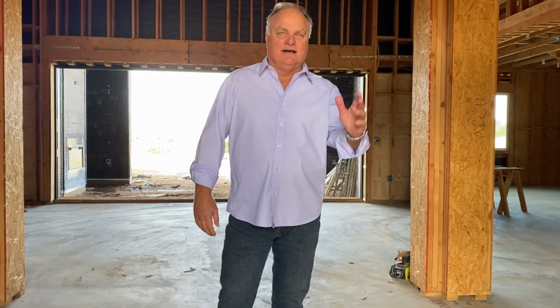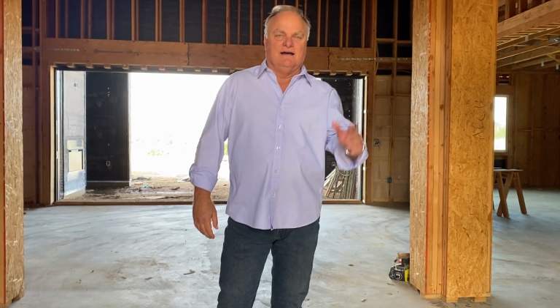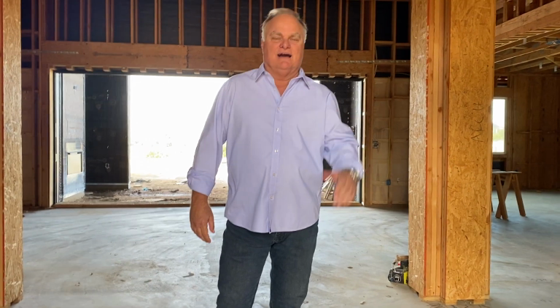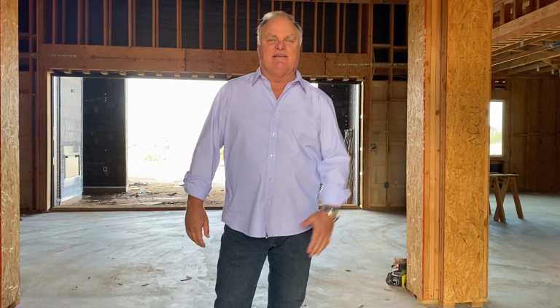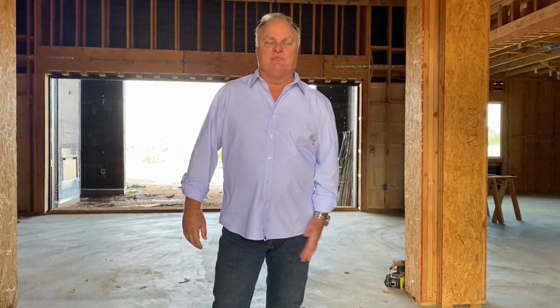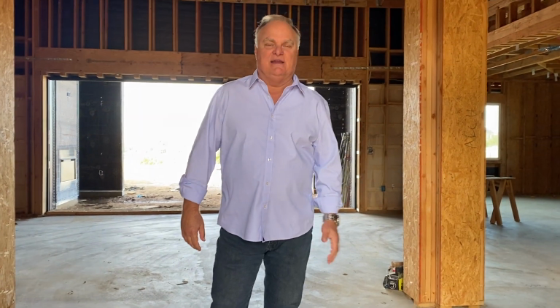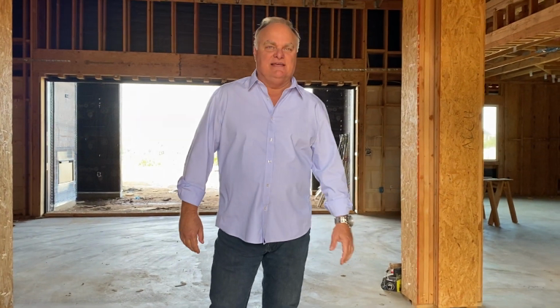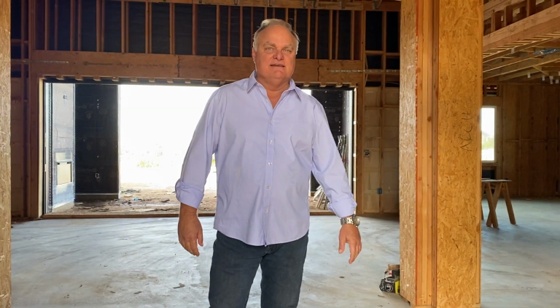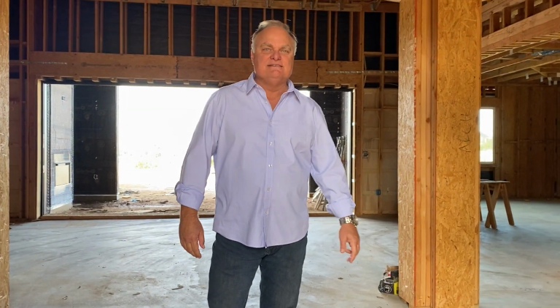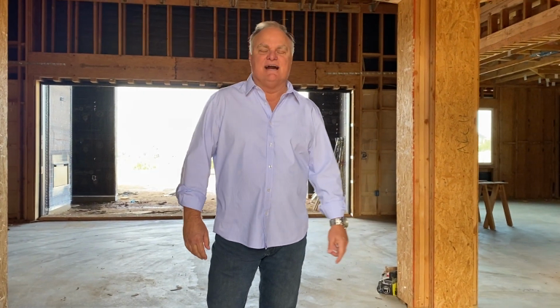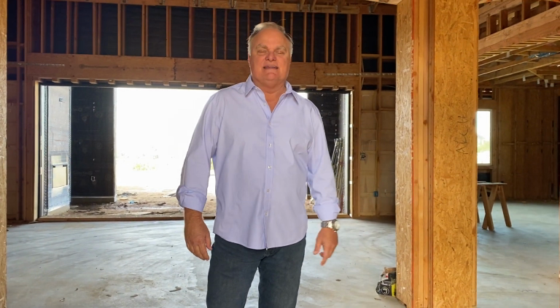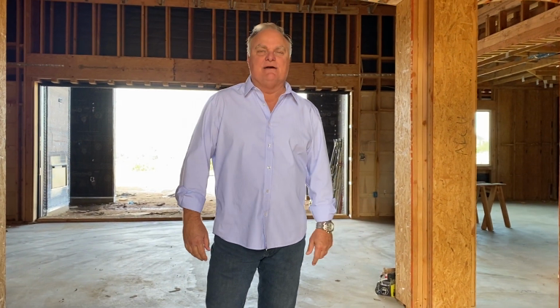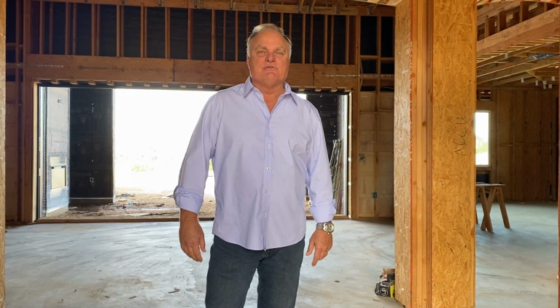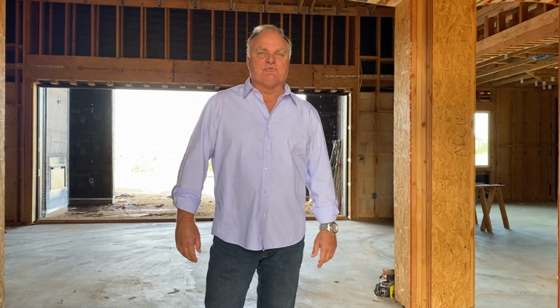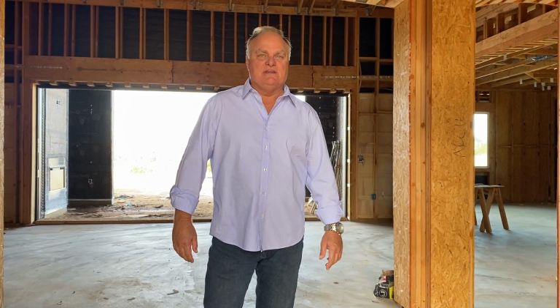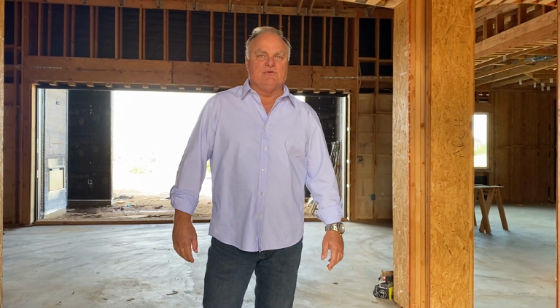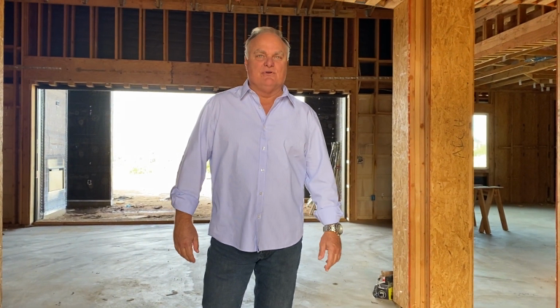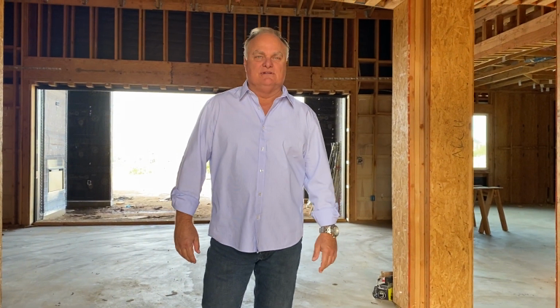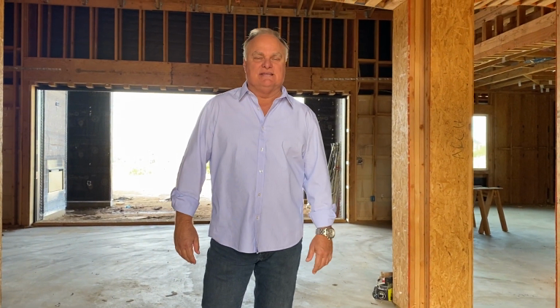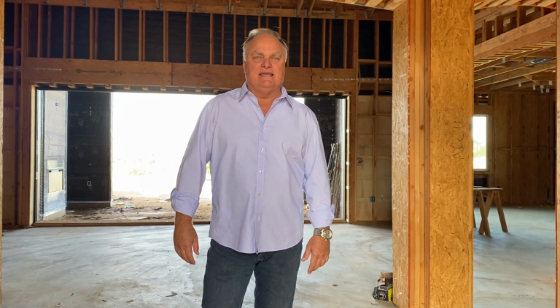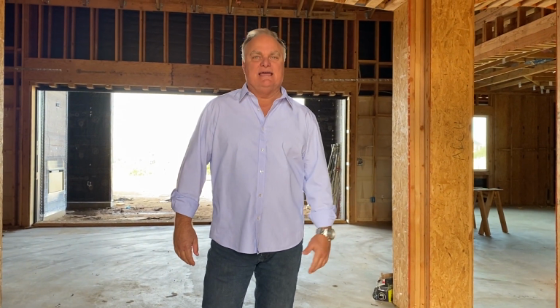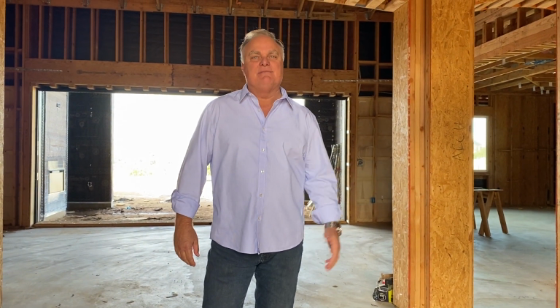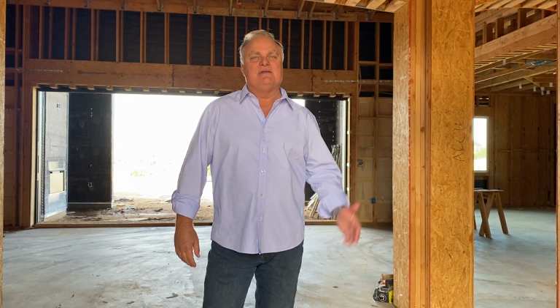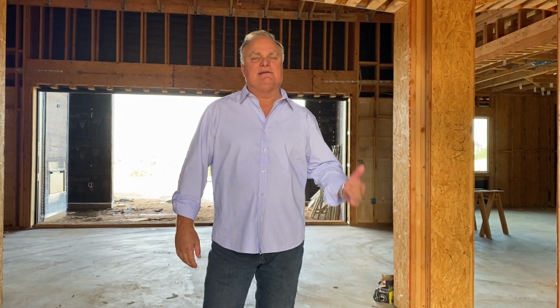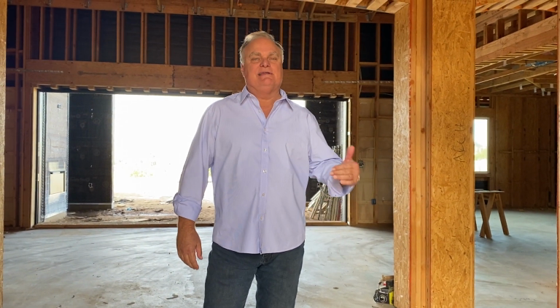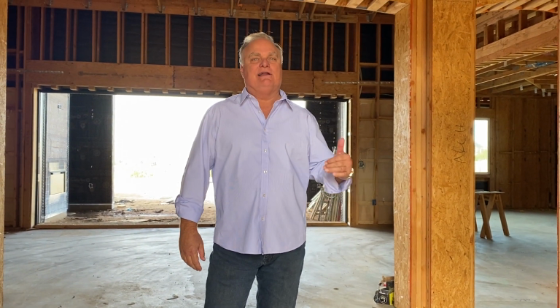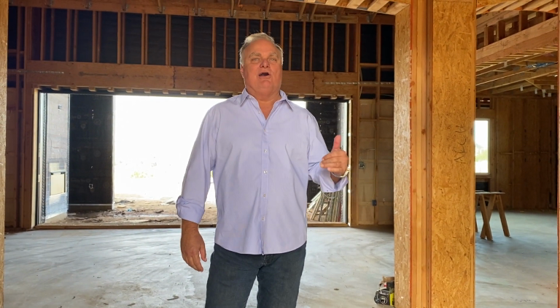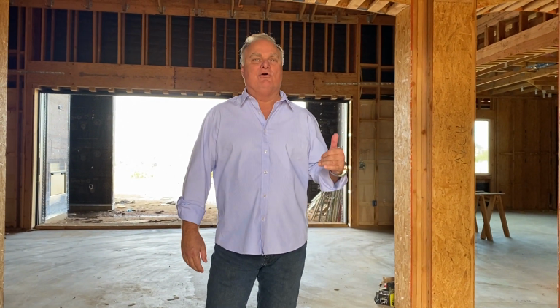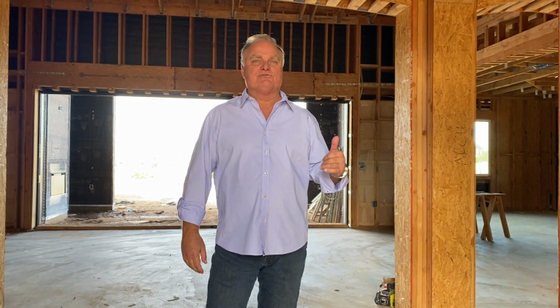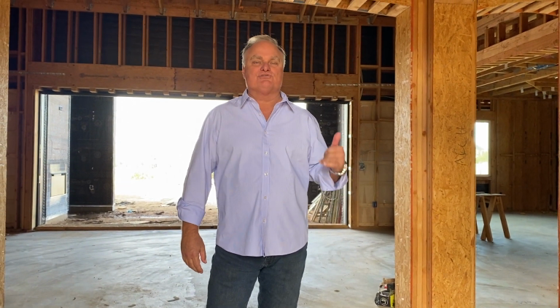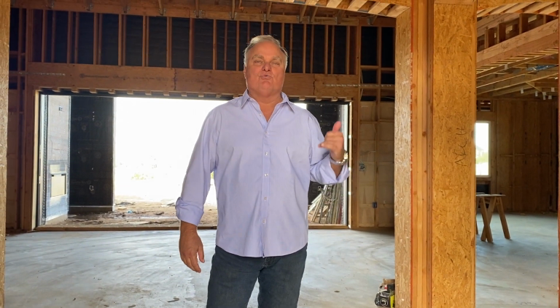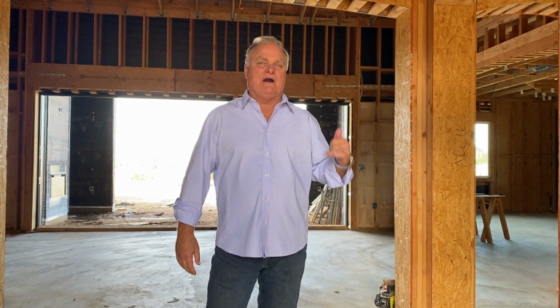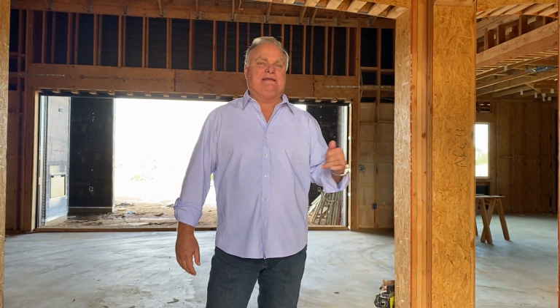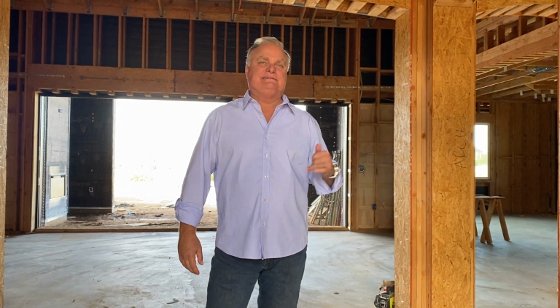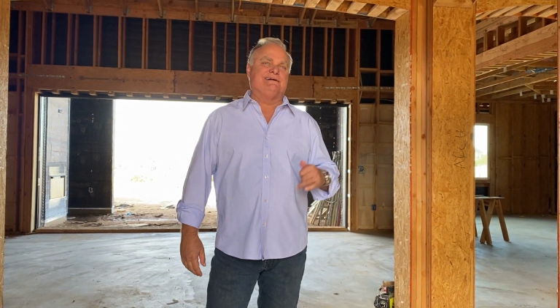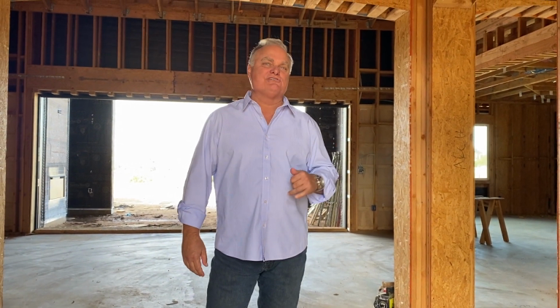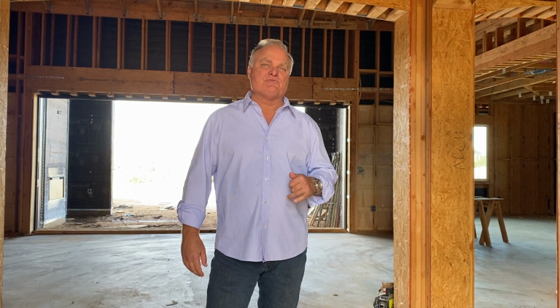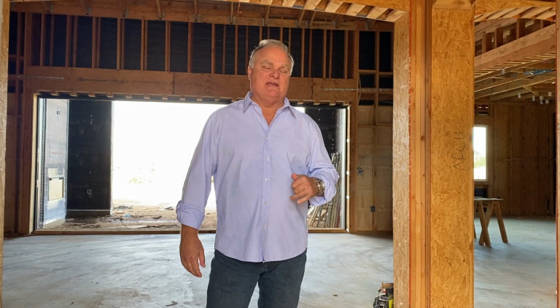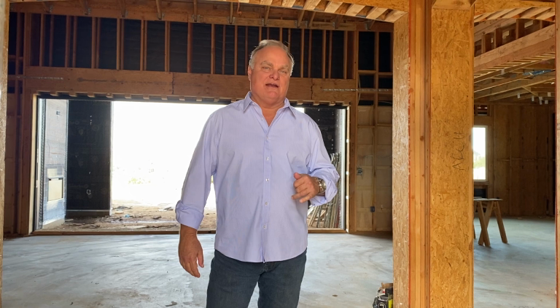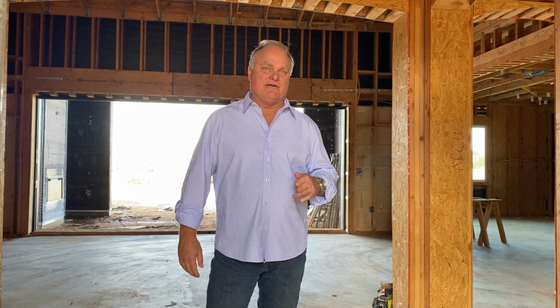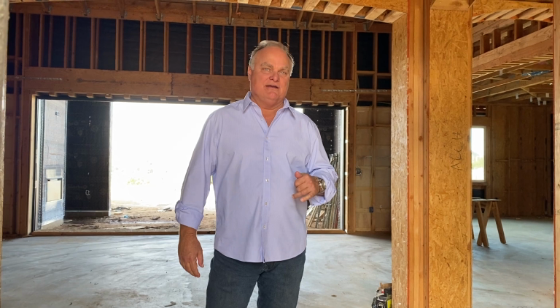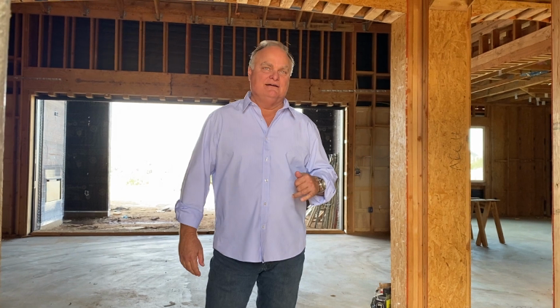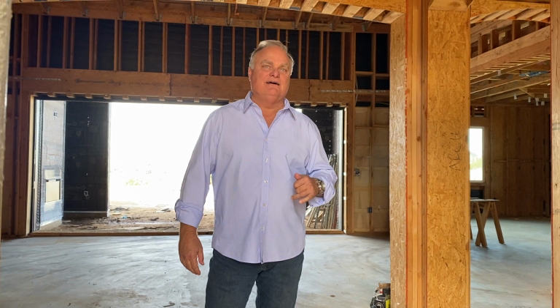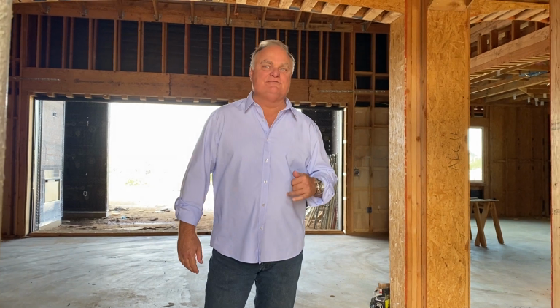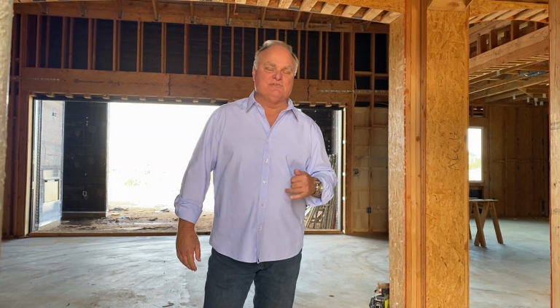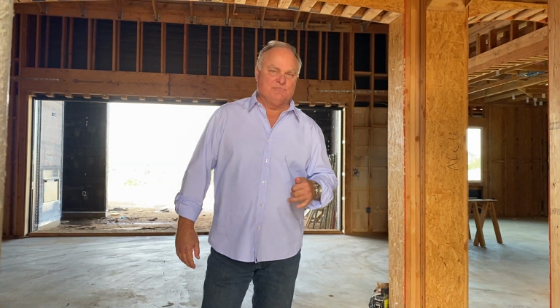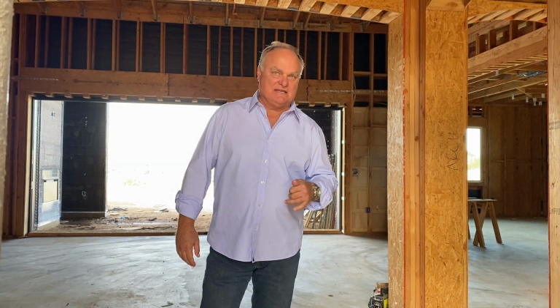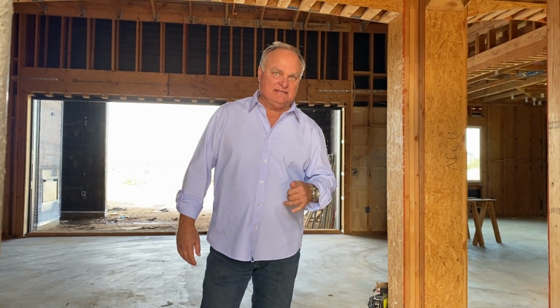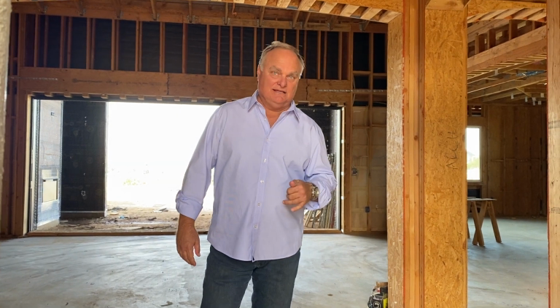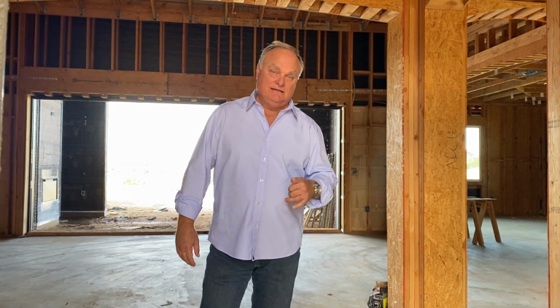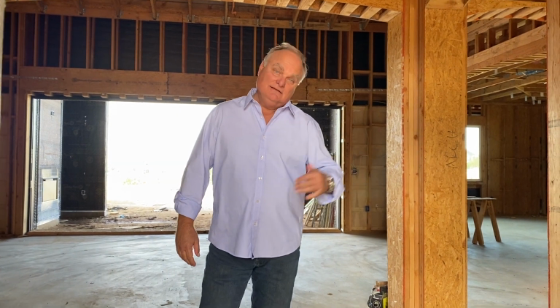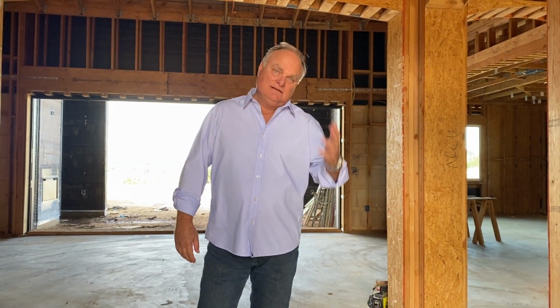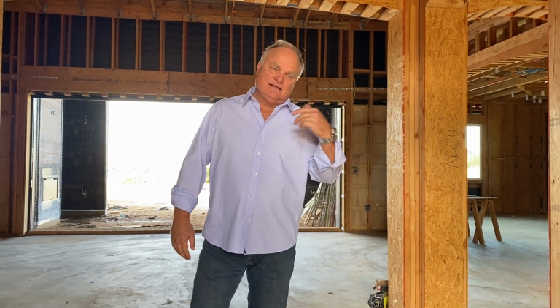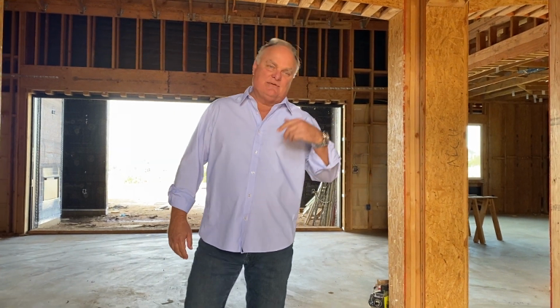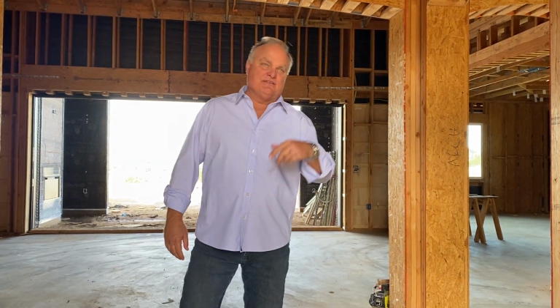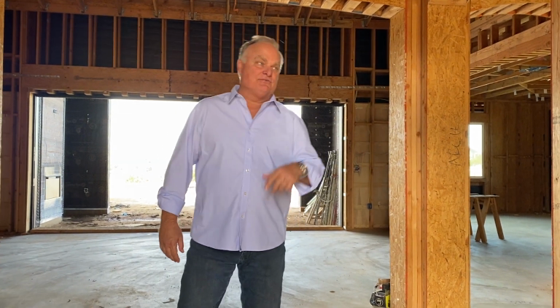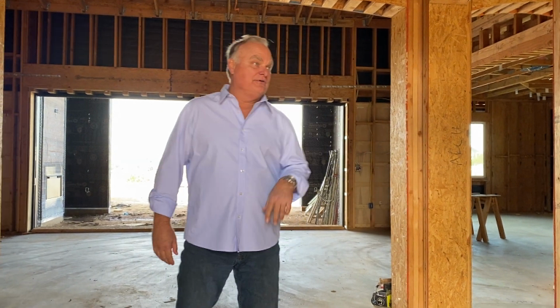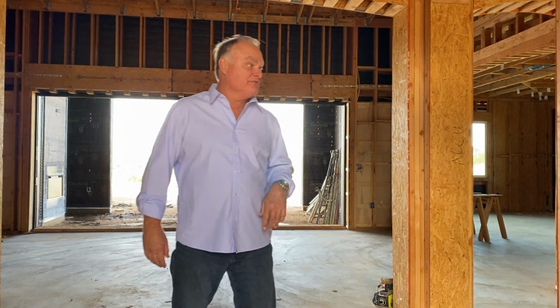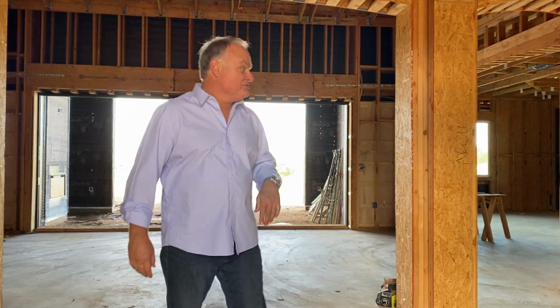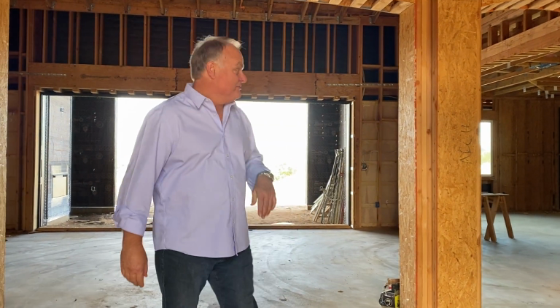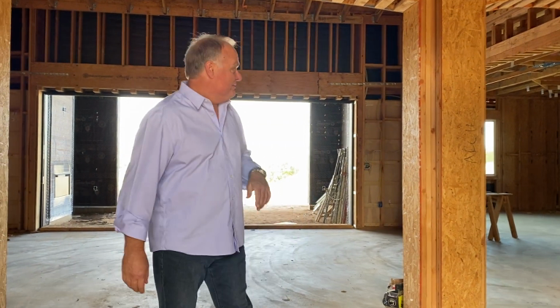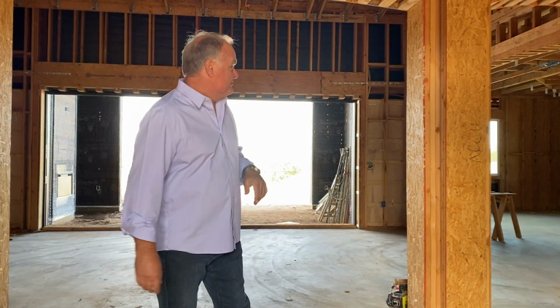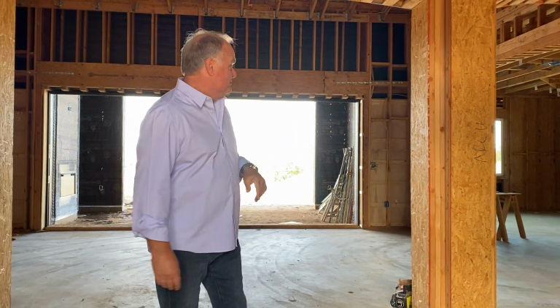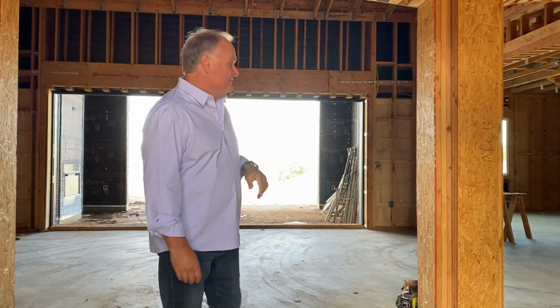Hi everybody, Don Dow with 3D Realty. I'm in the Glen Oaks Wine Country area of Temecula. Come on through, I'll show you what we're doing.